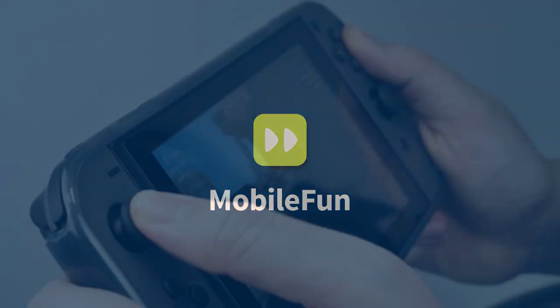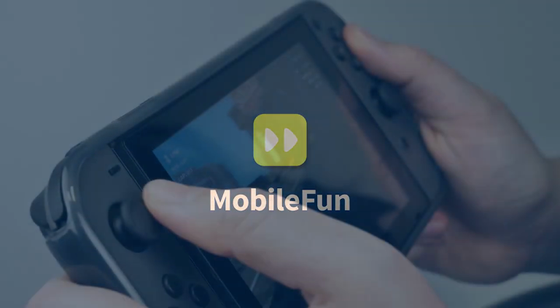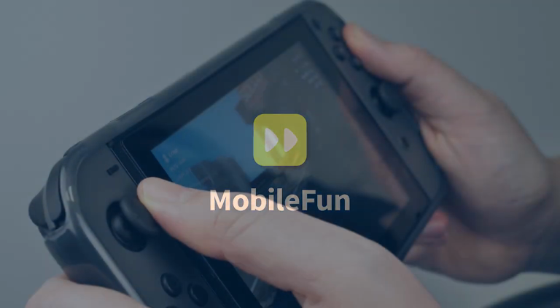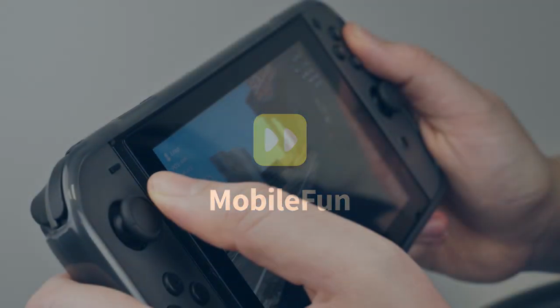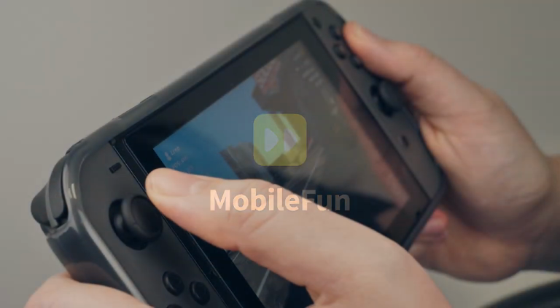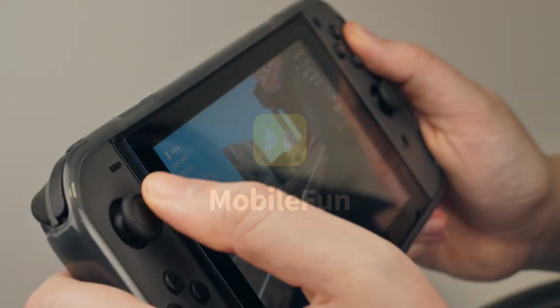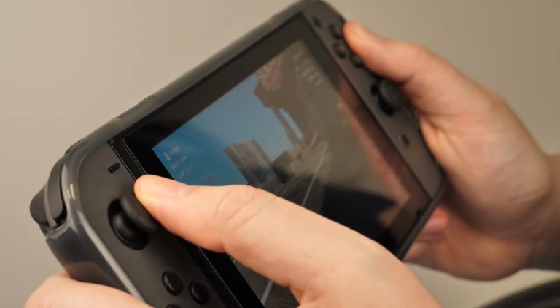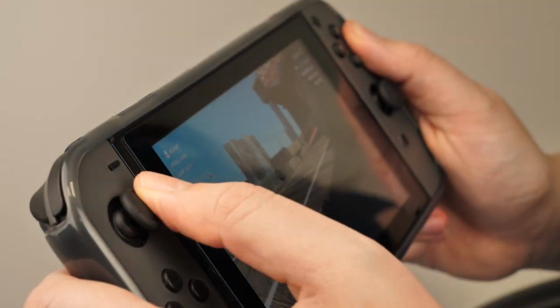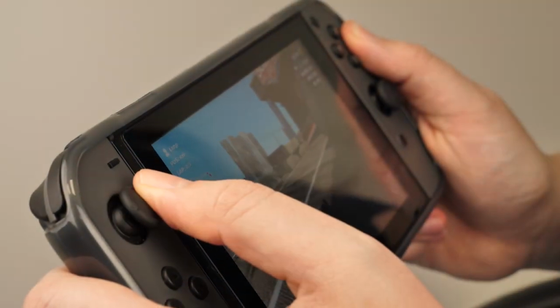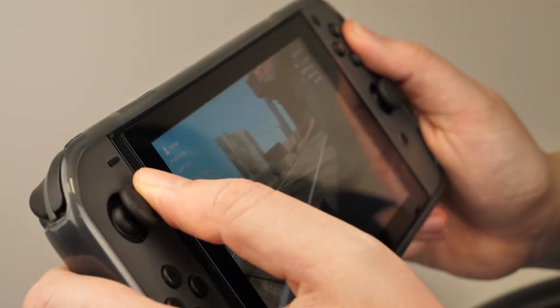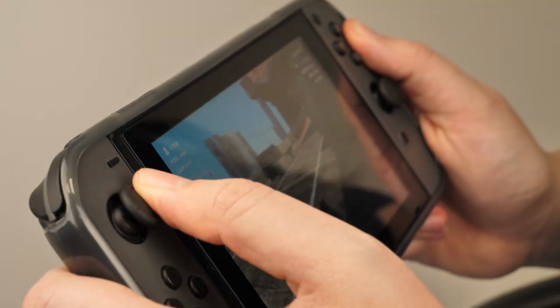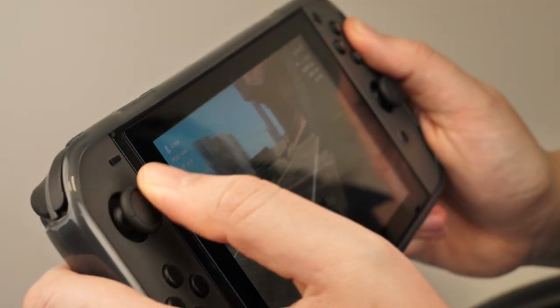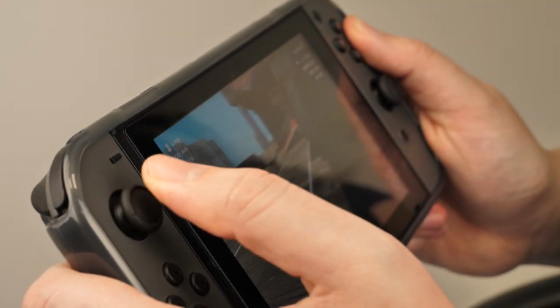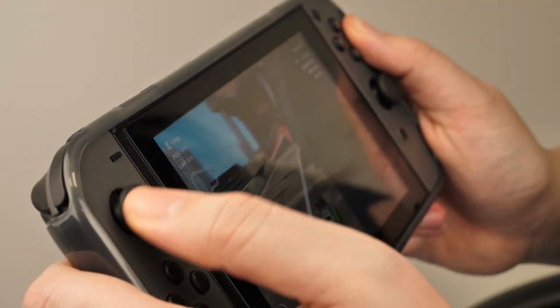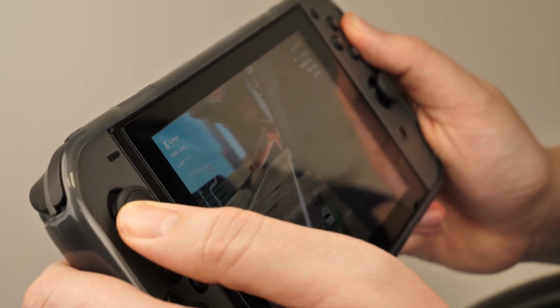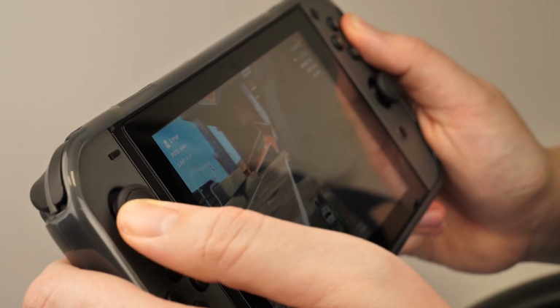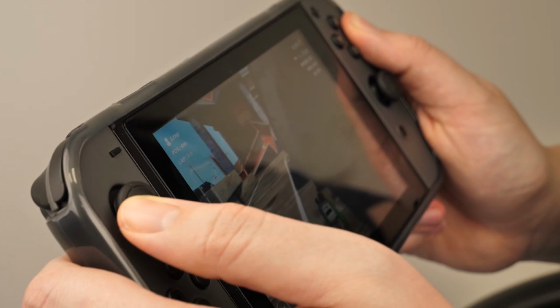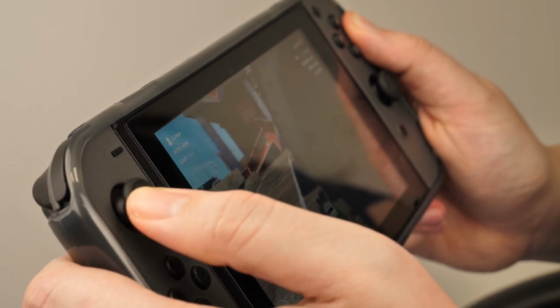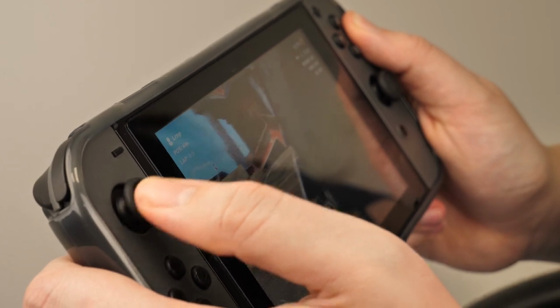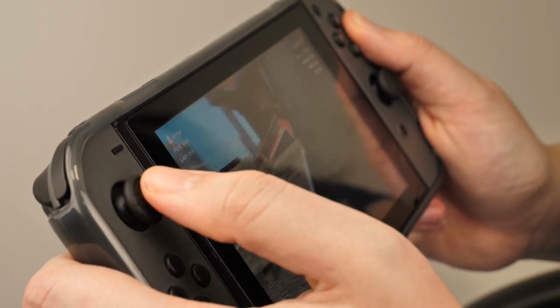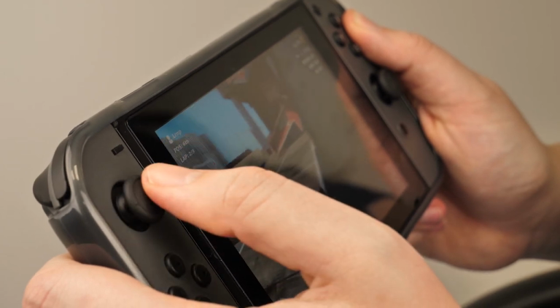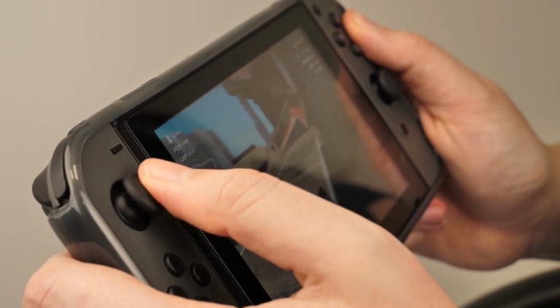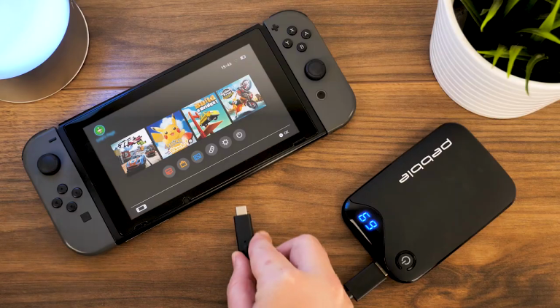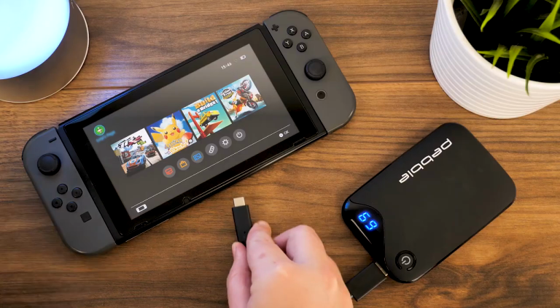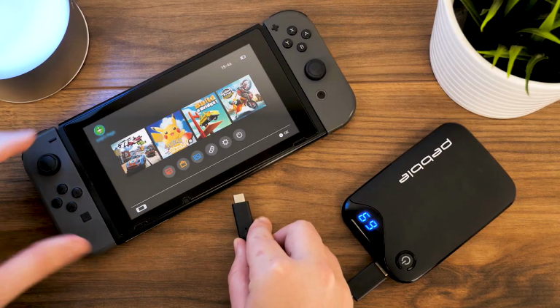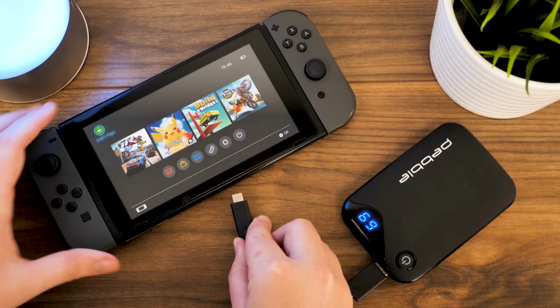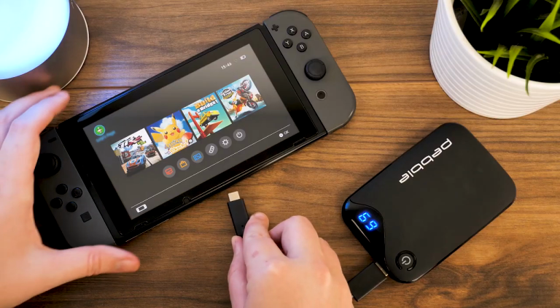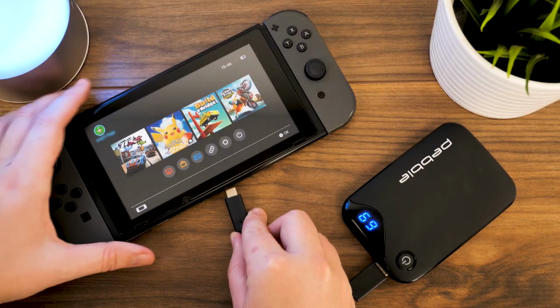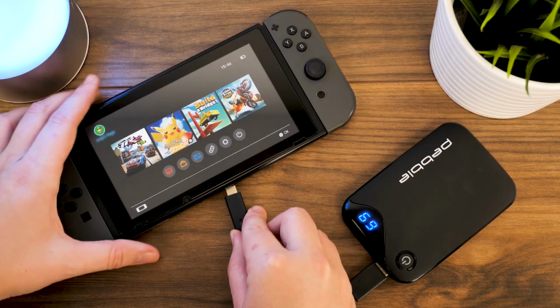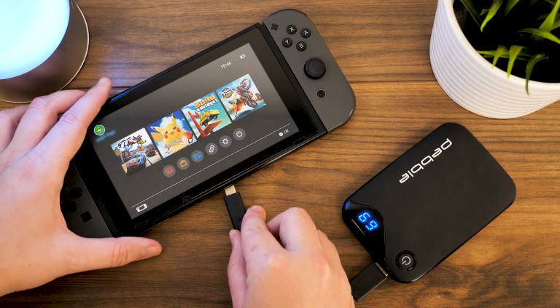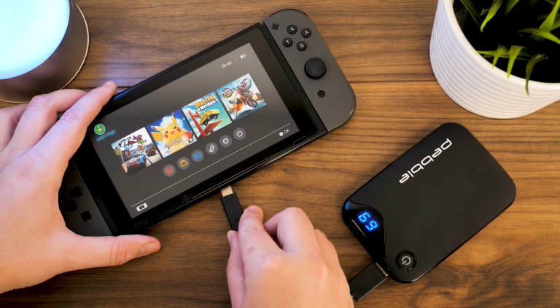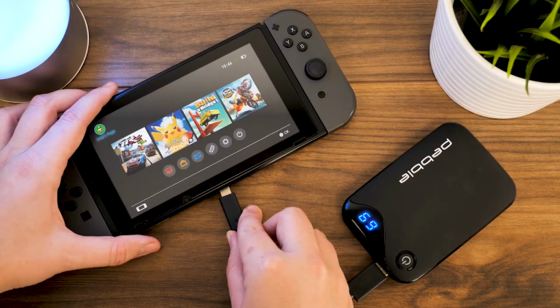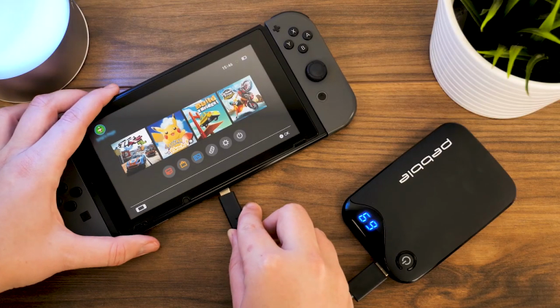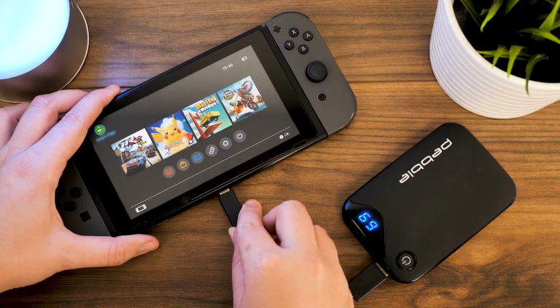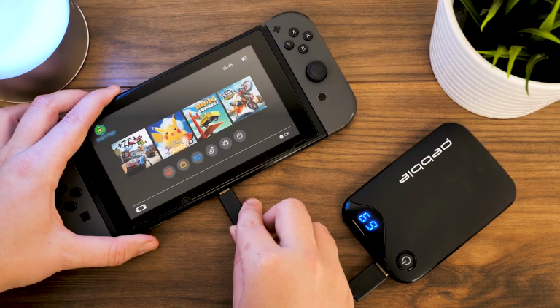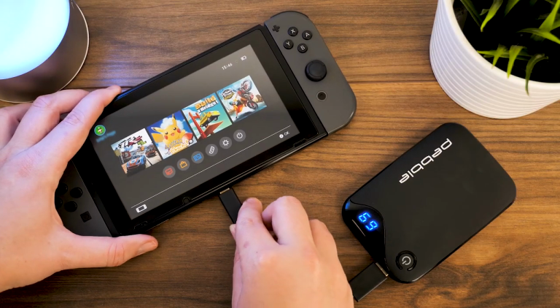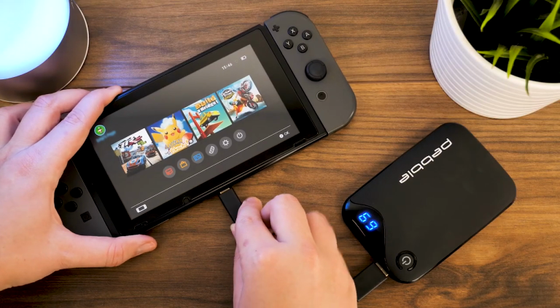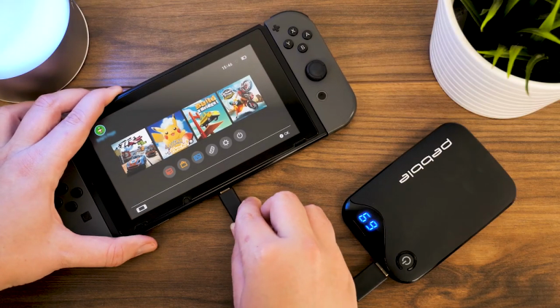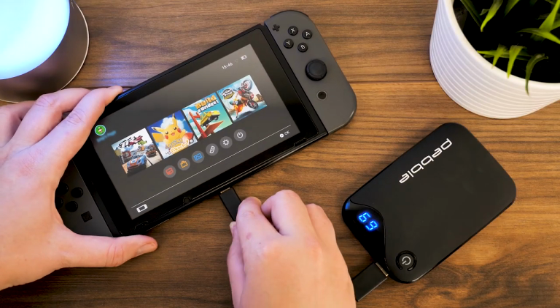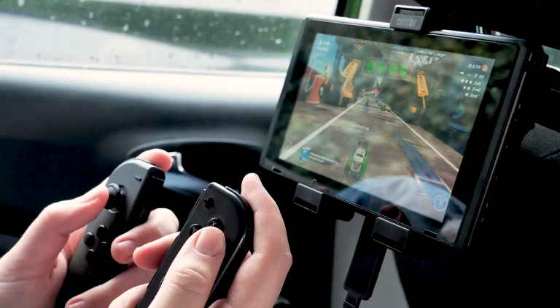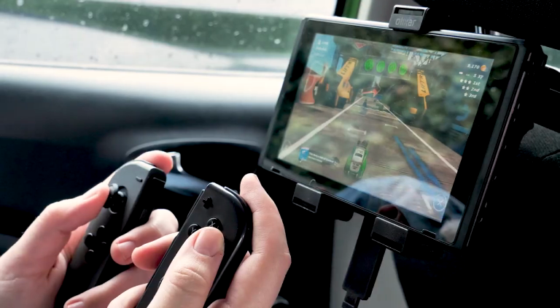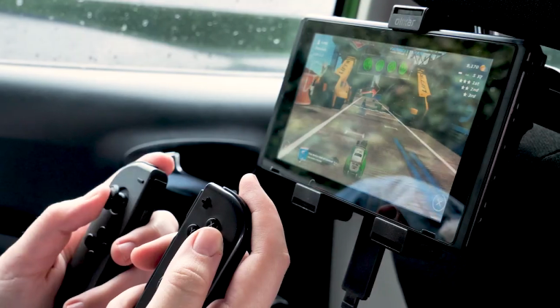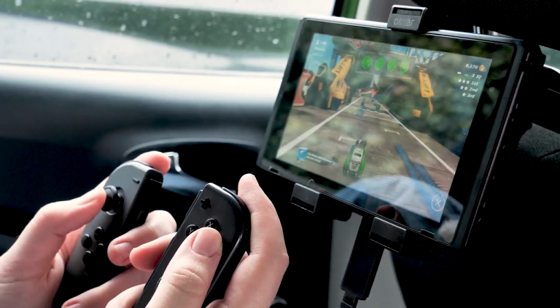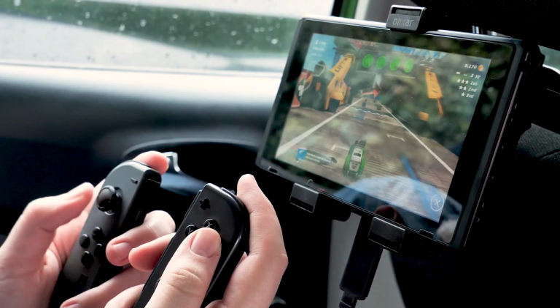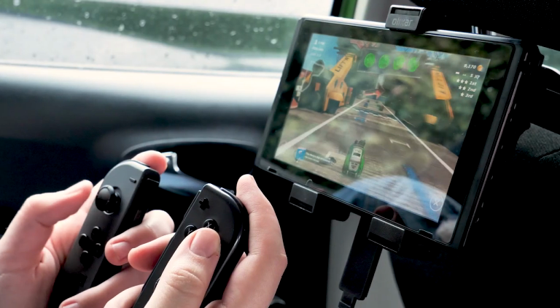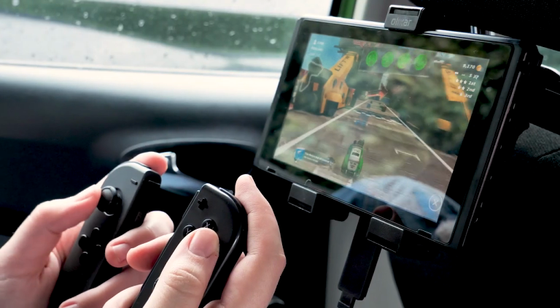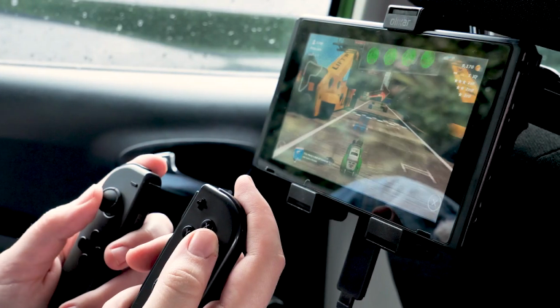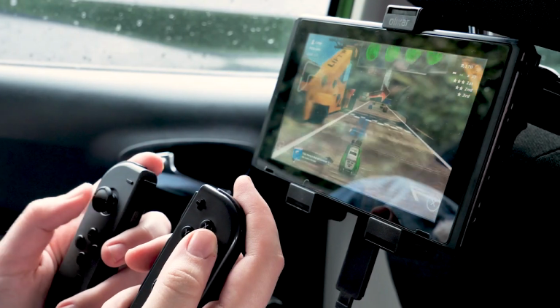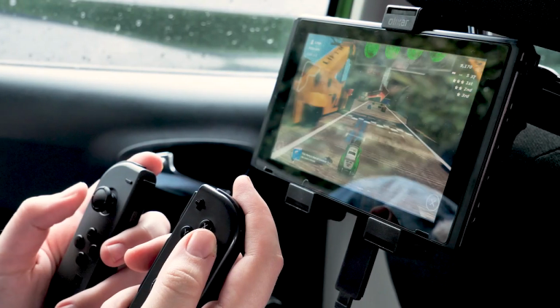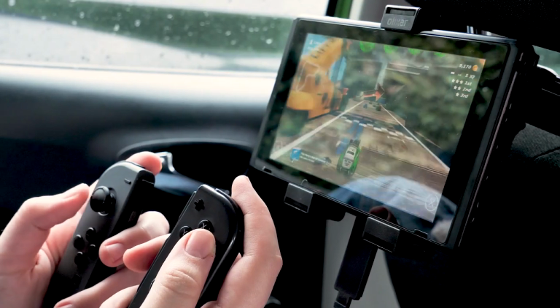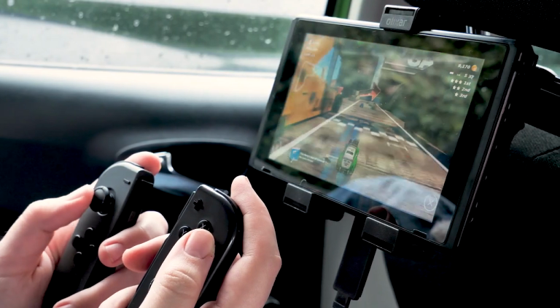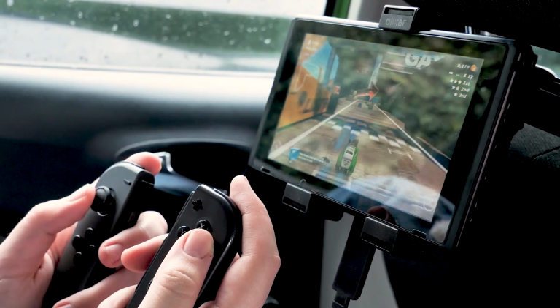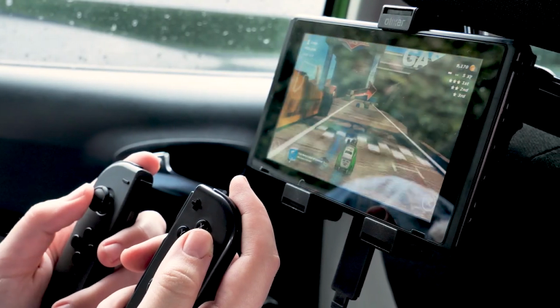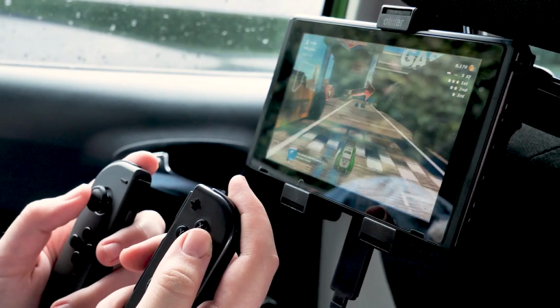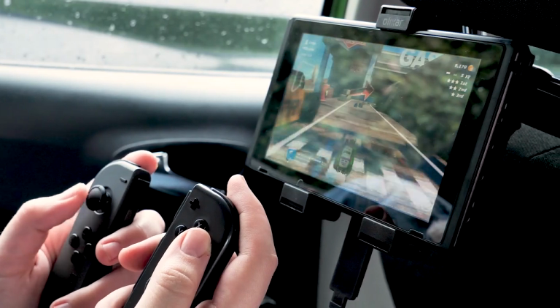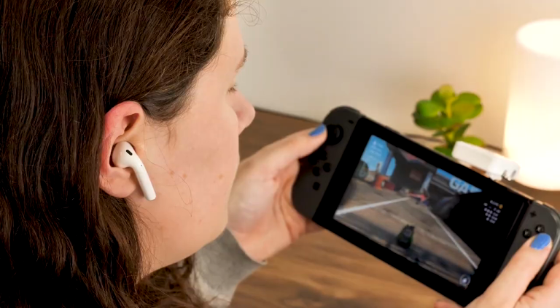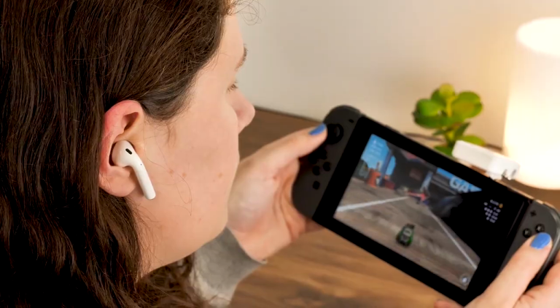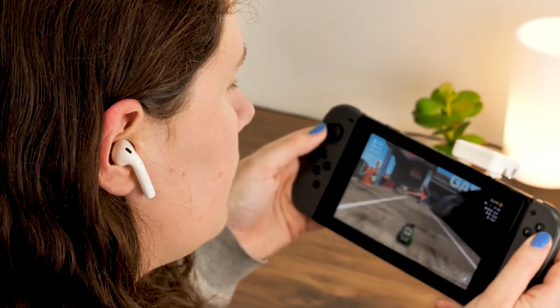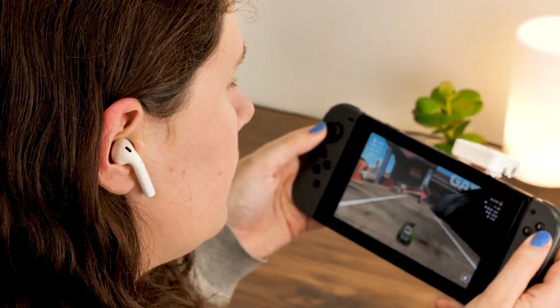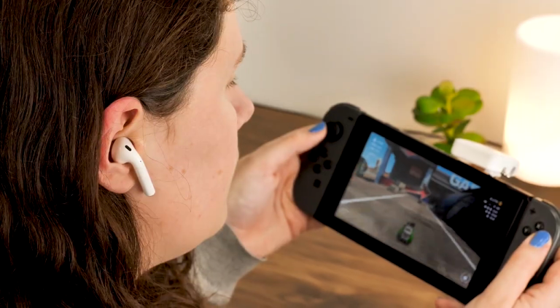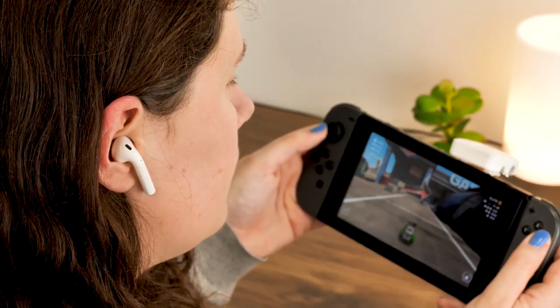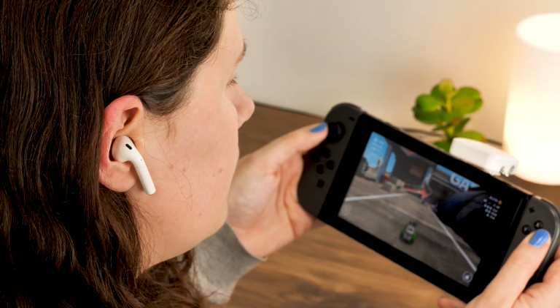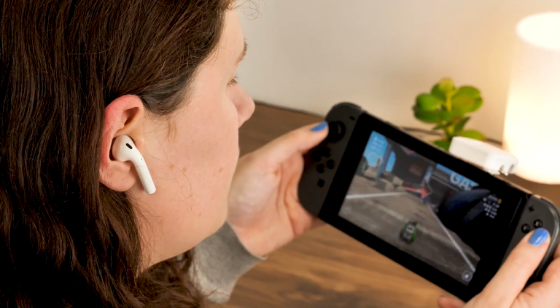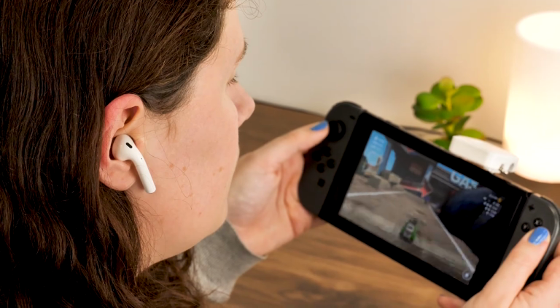Hello and welcome to today's video, where we will be giving you an insight into our top recommended Nintendo Switch gadgets for 2020.